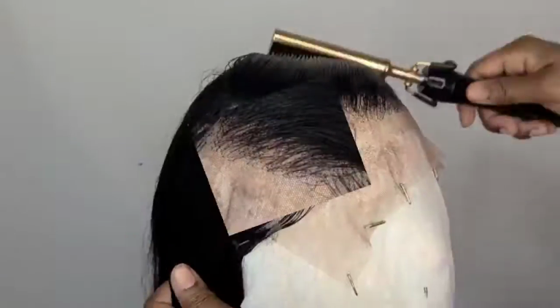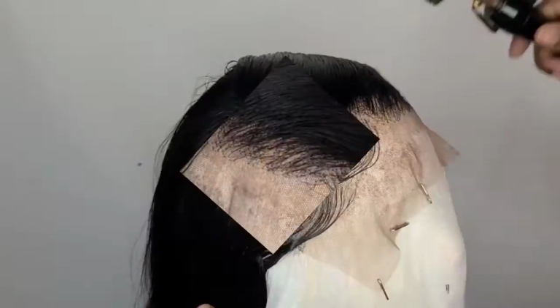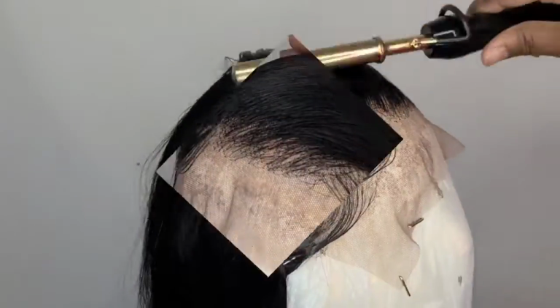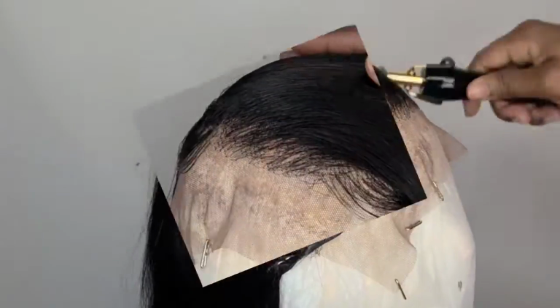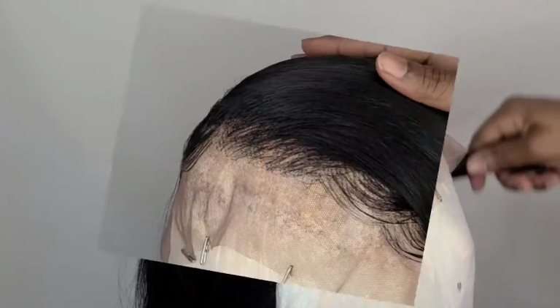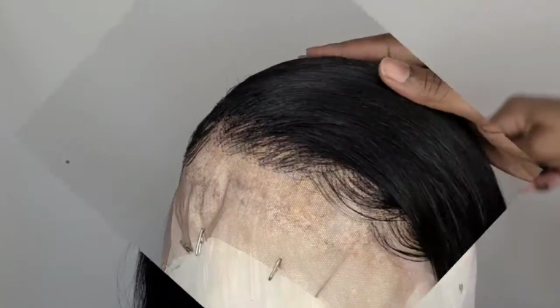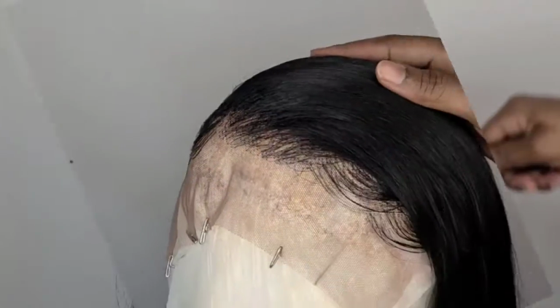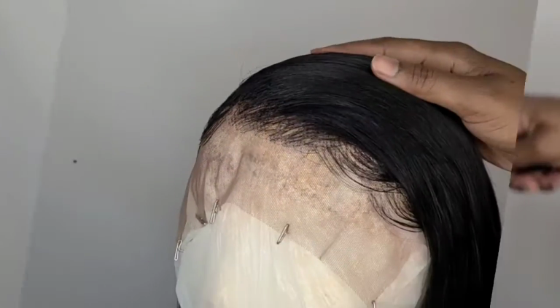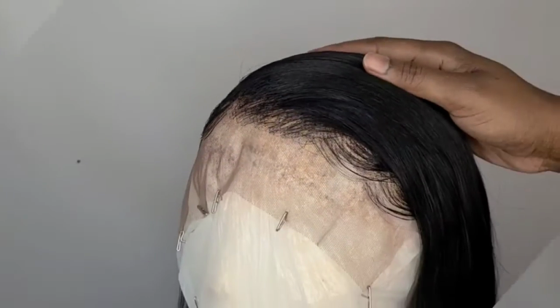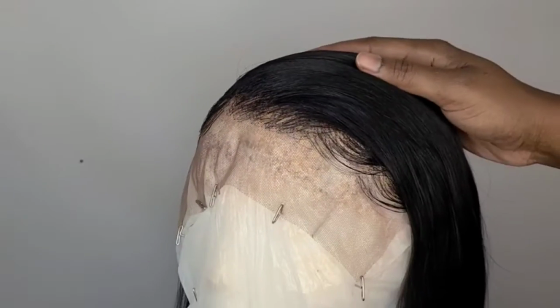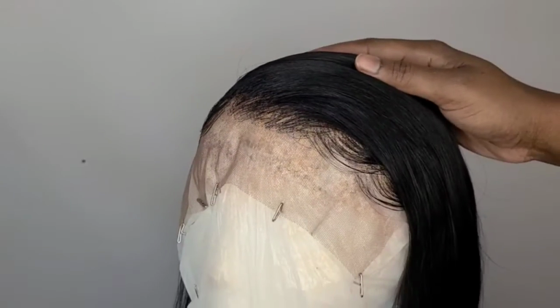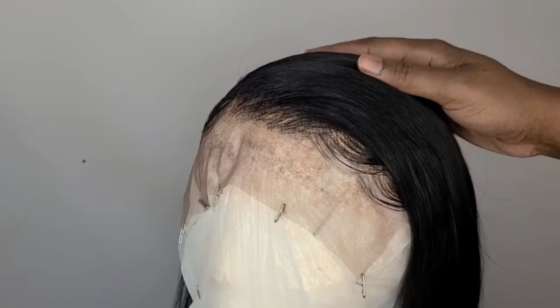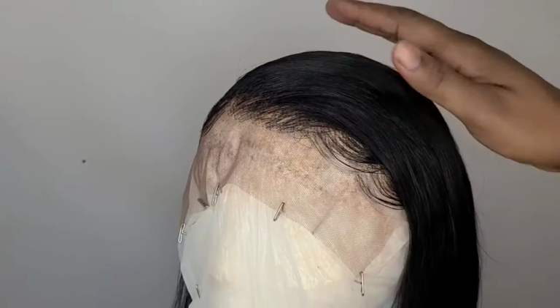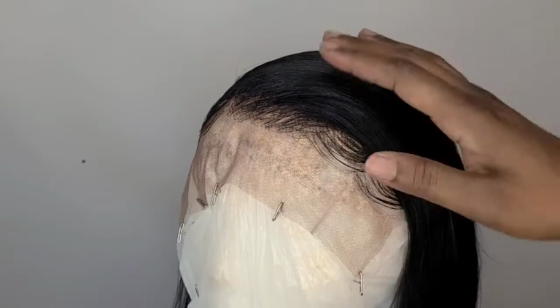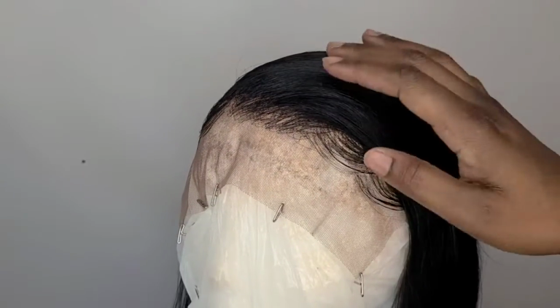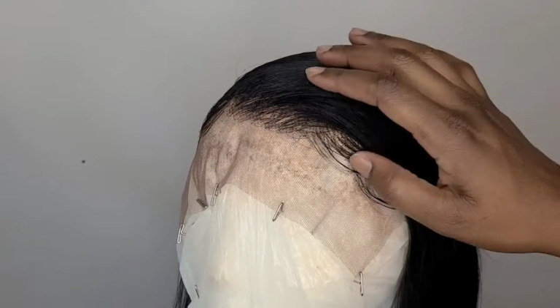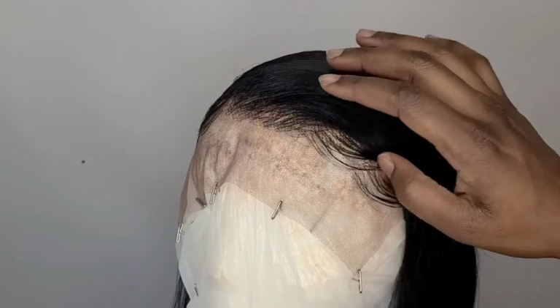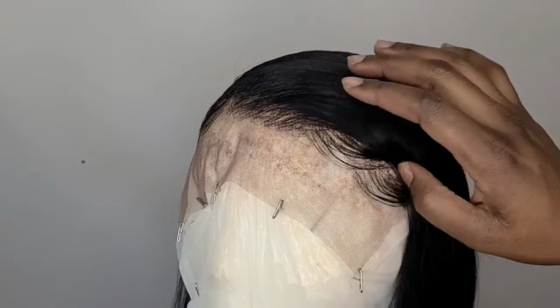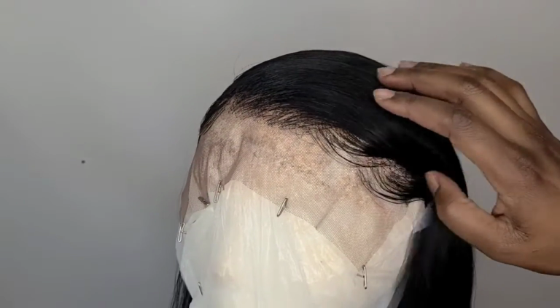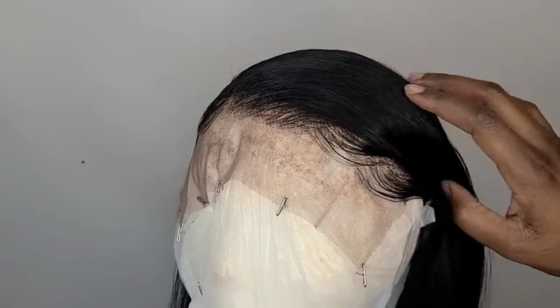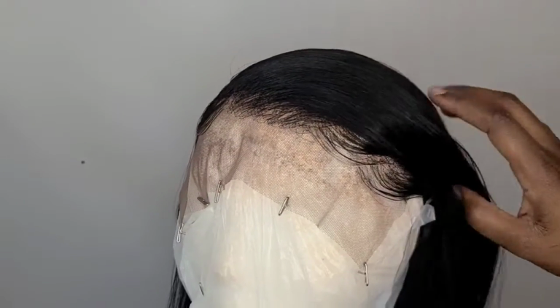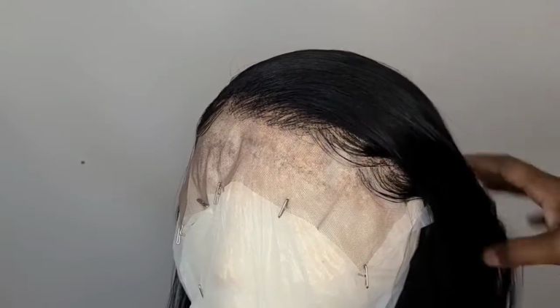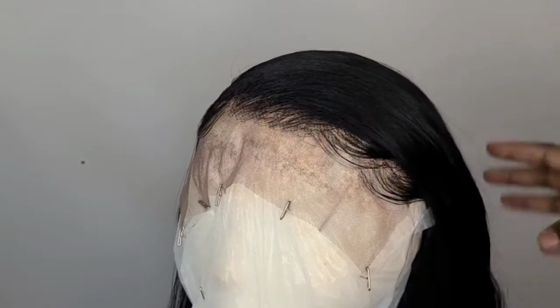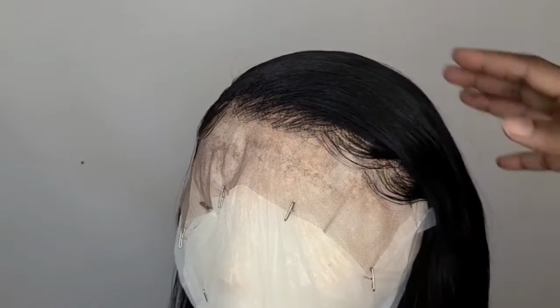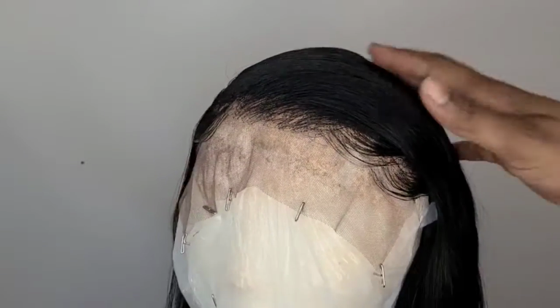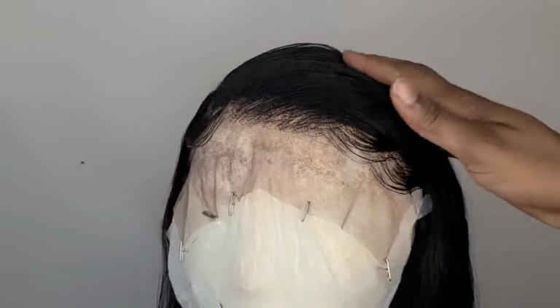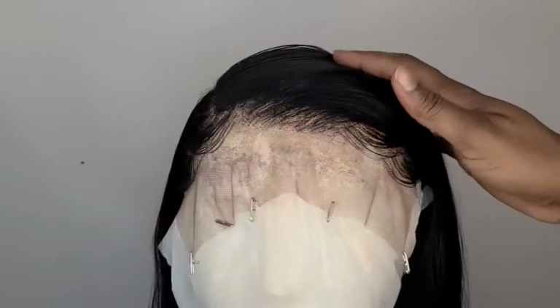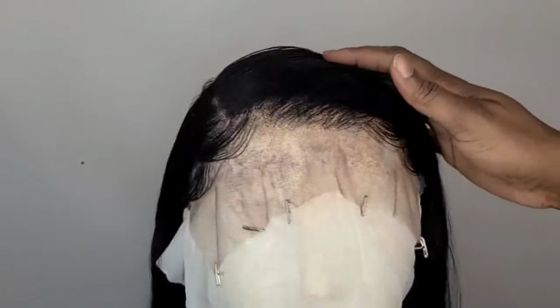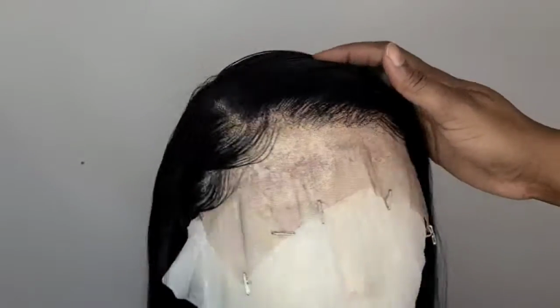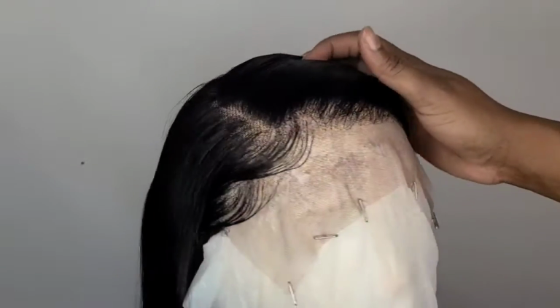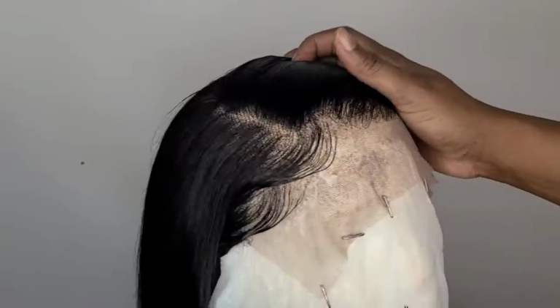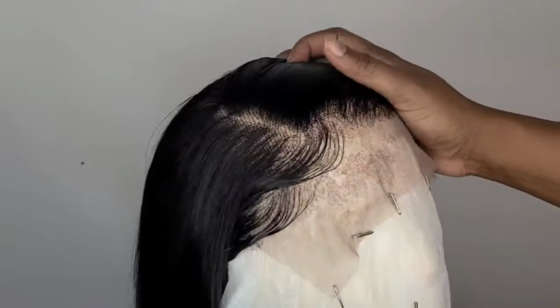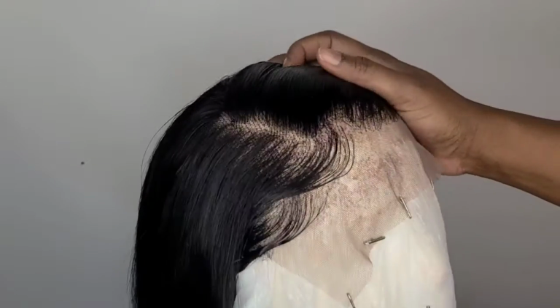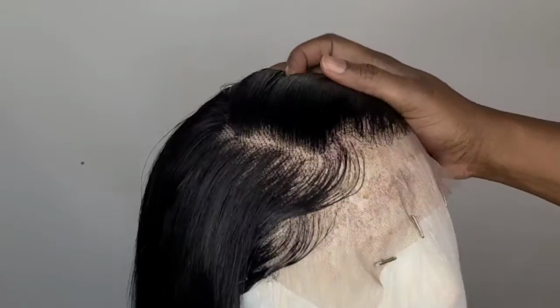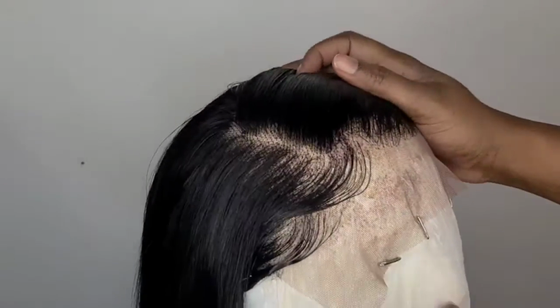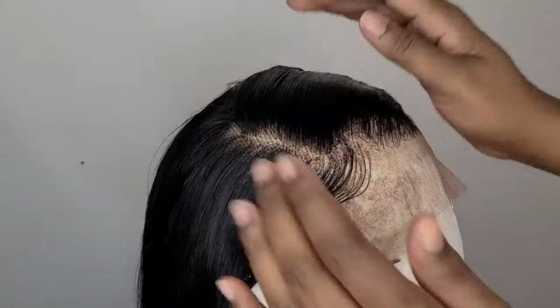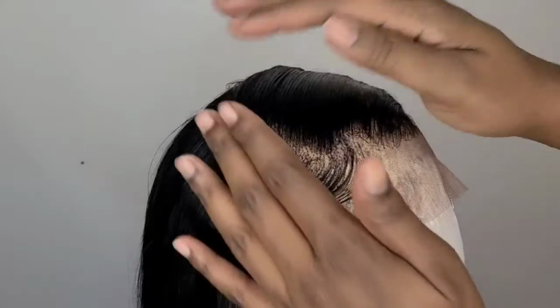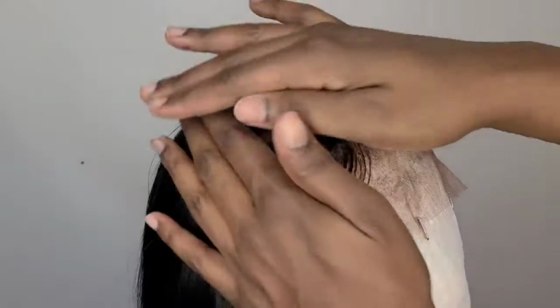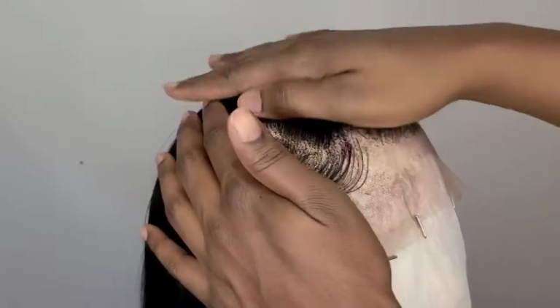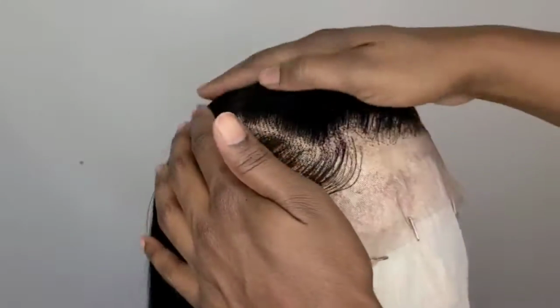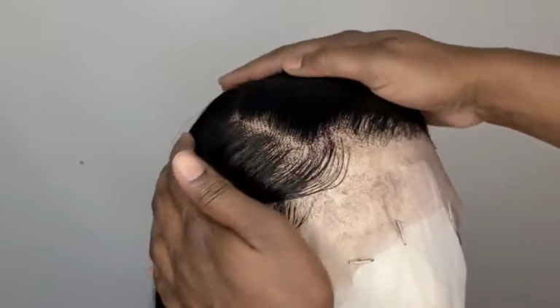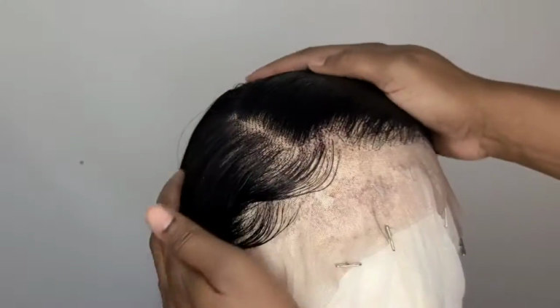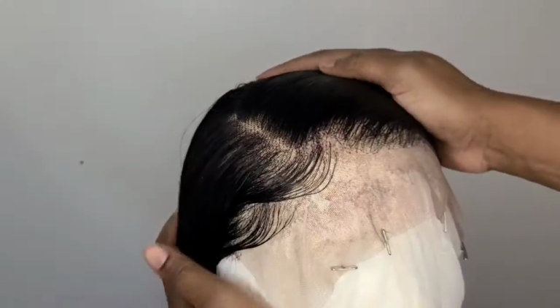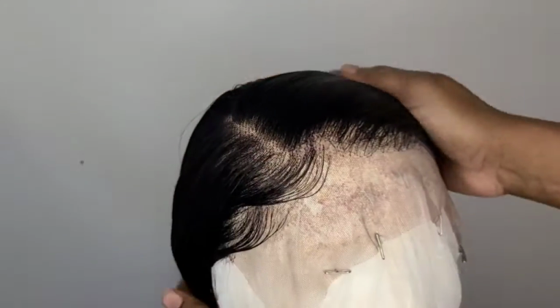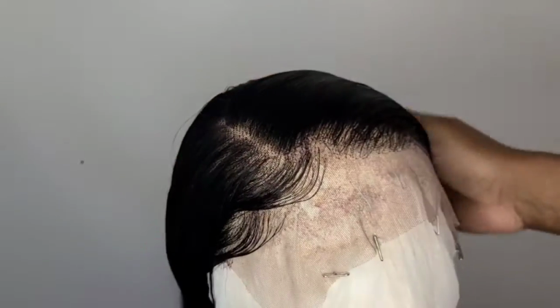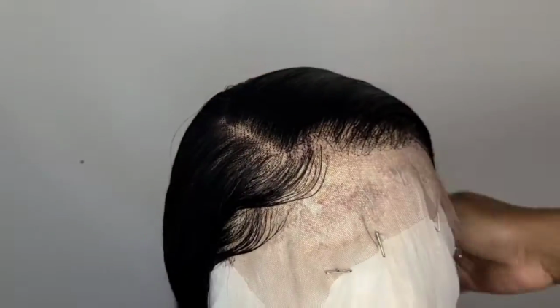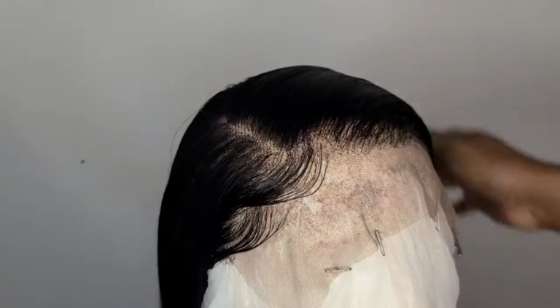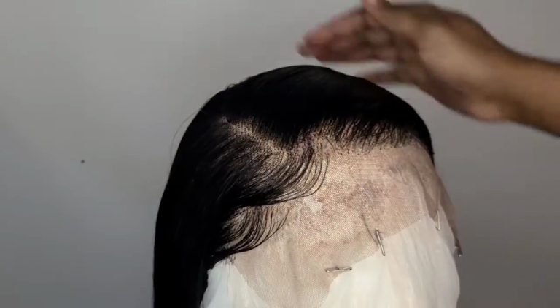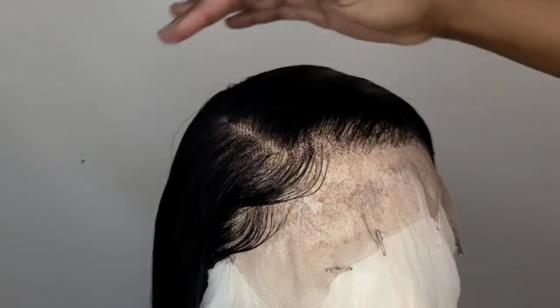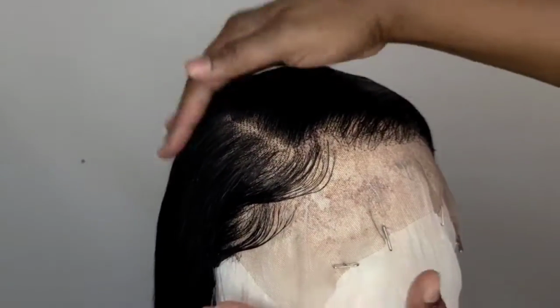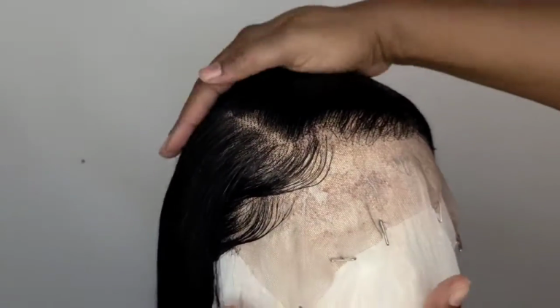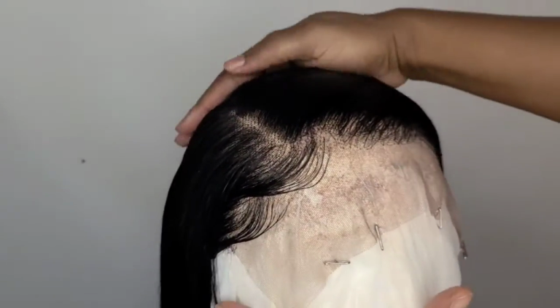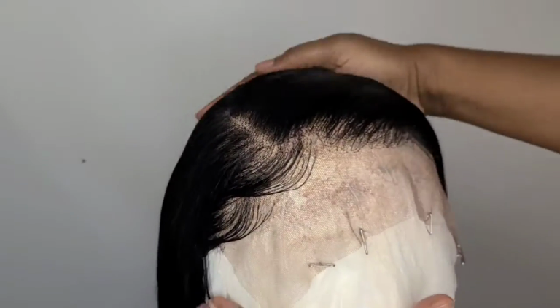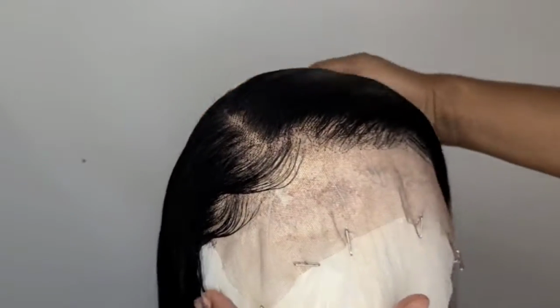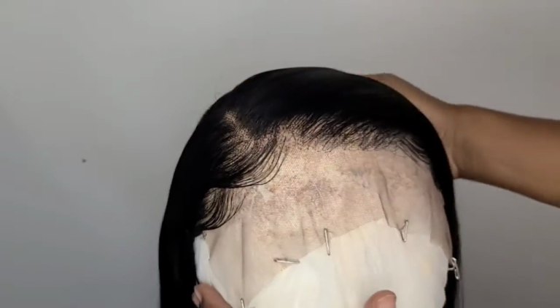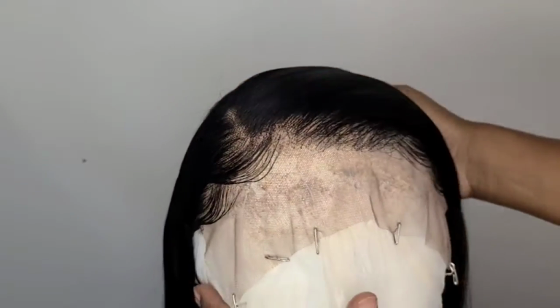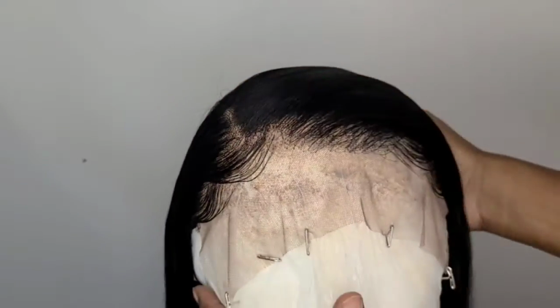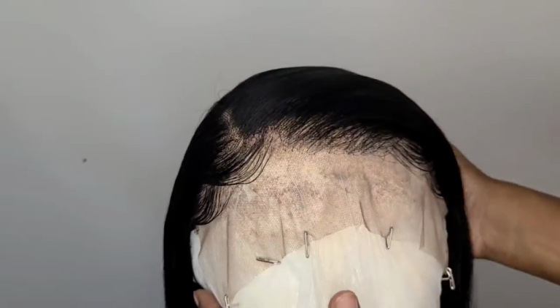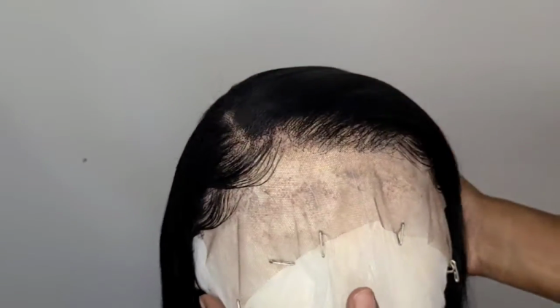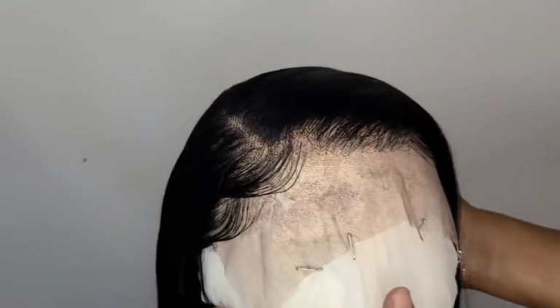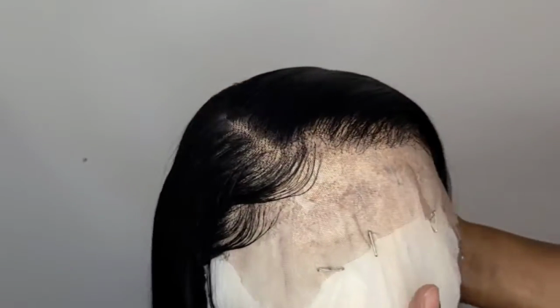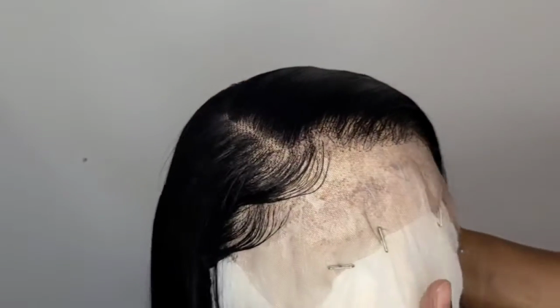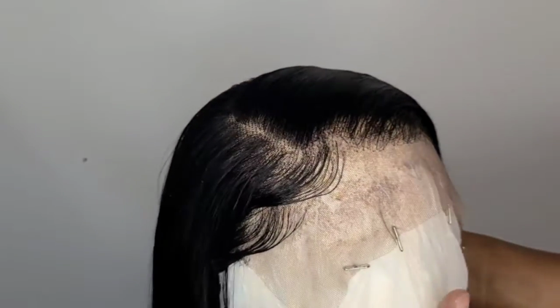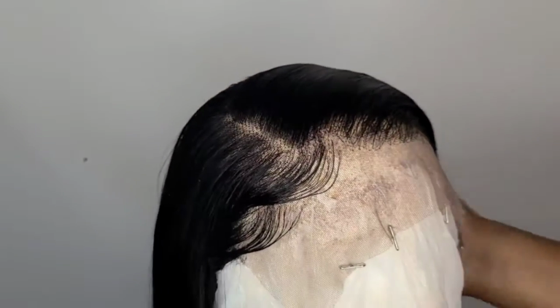This is how your hairline should look — nice and flat.